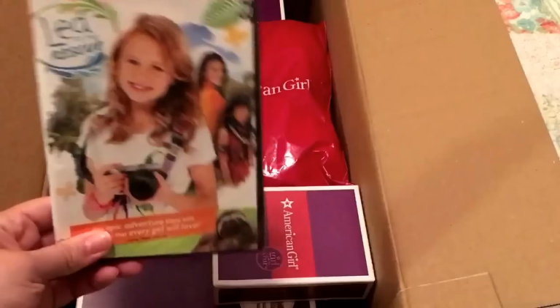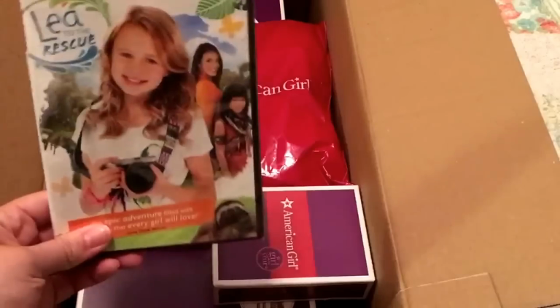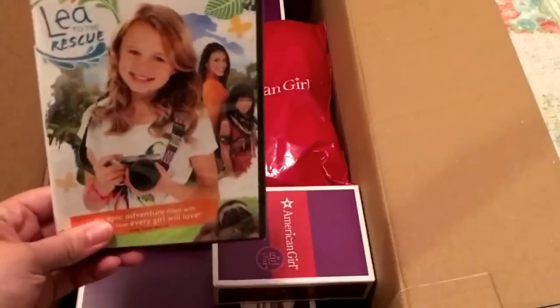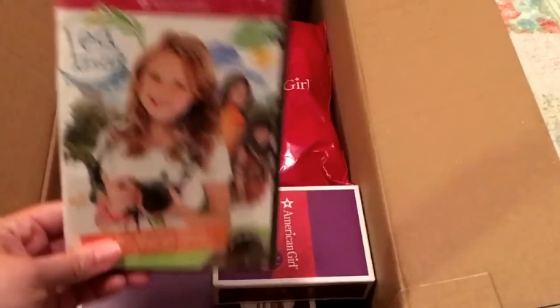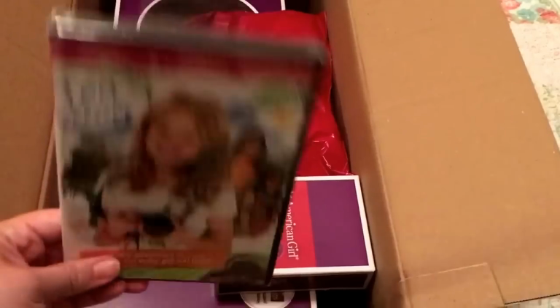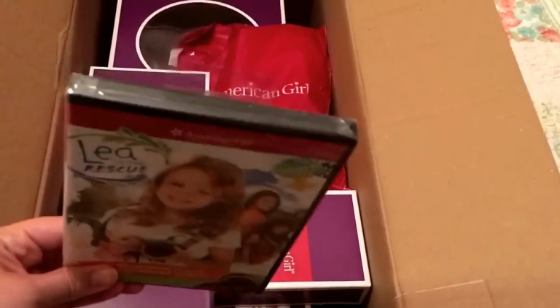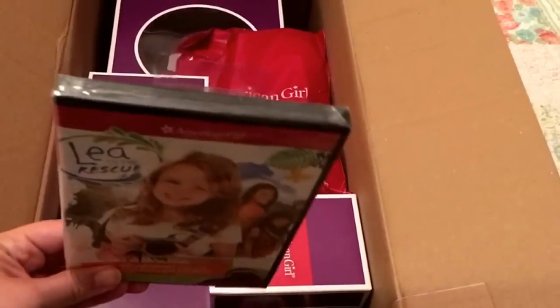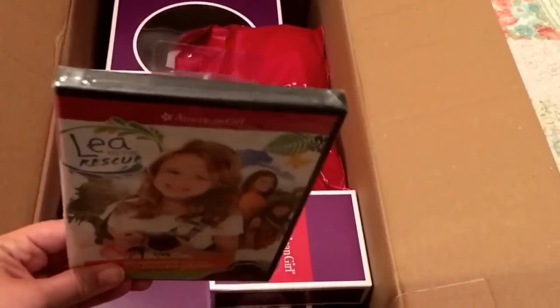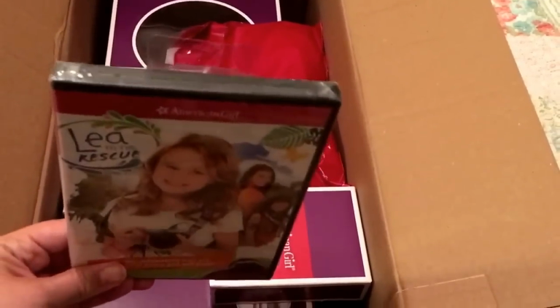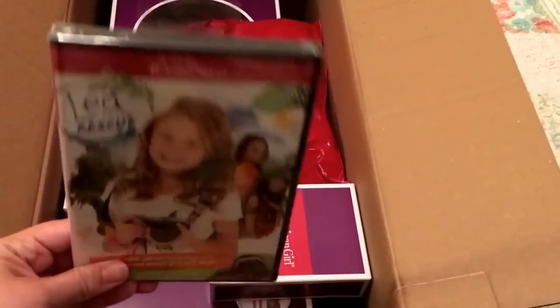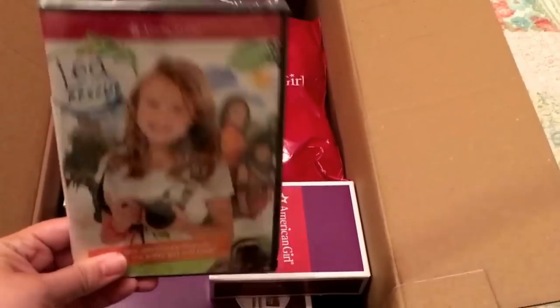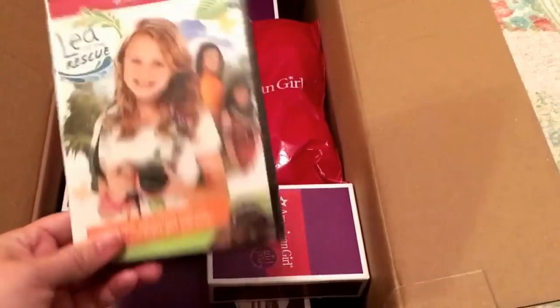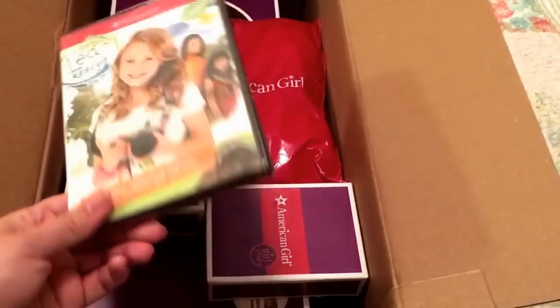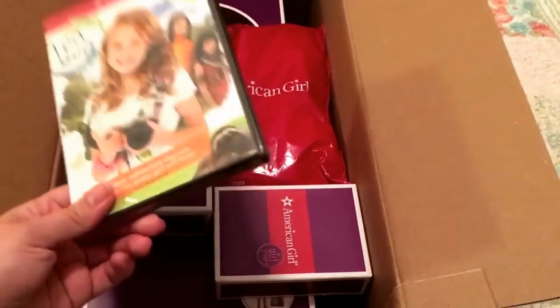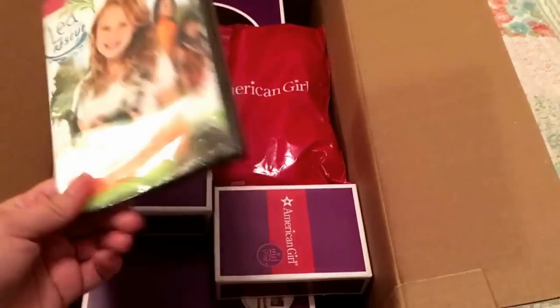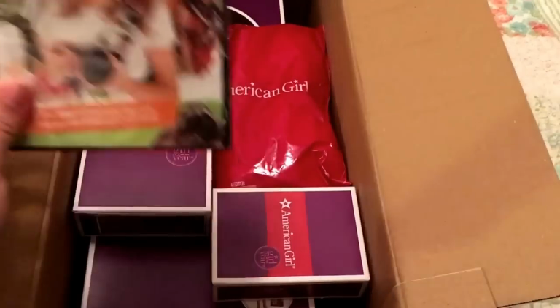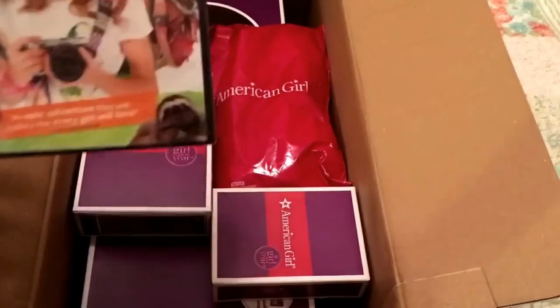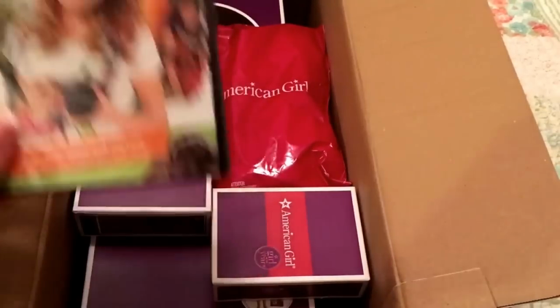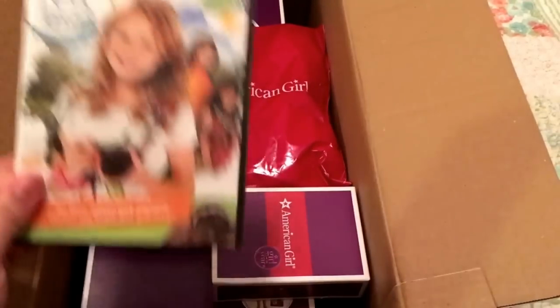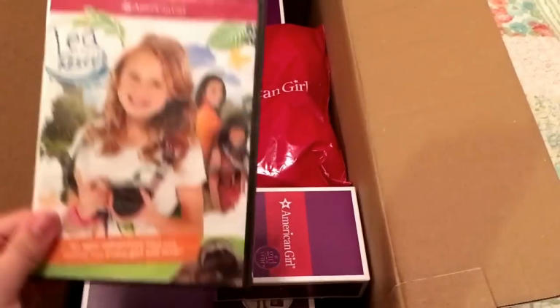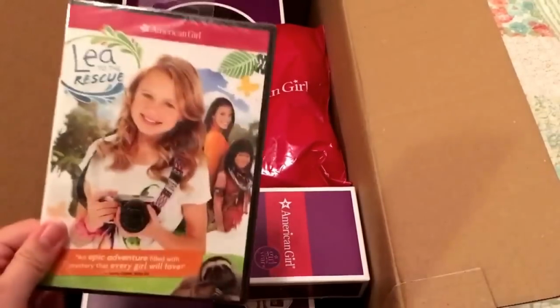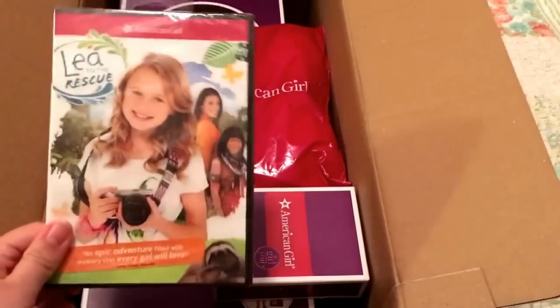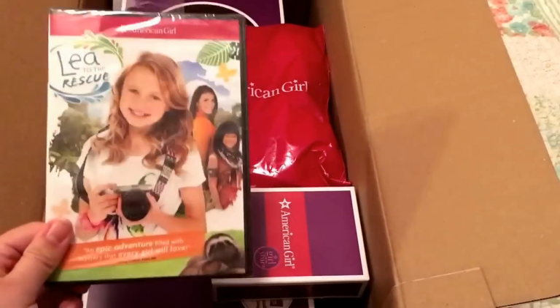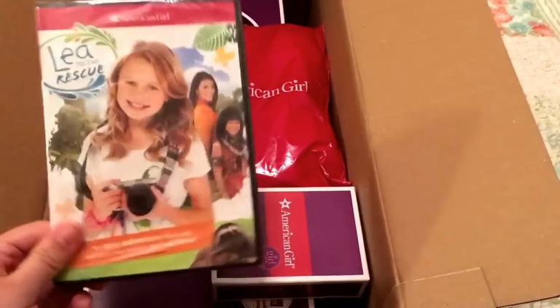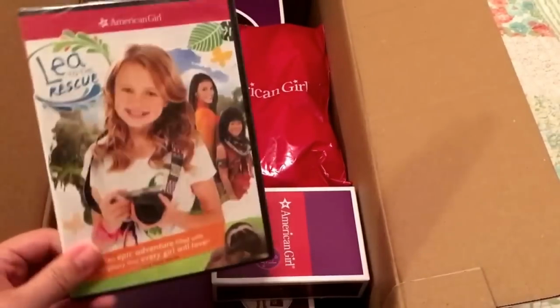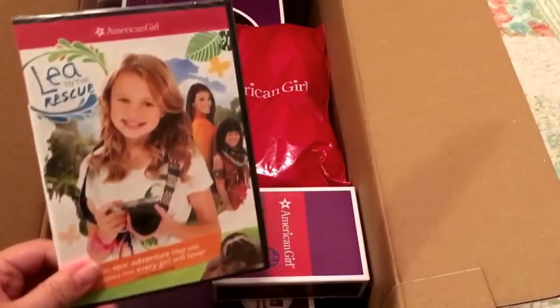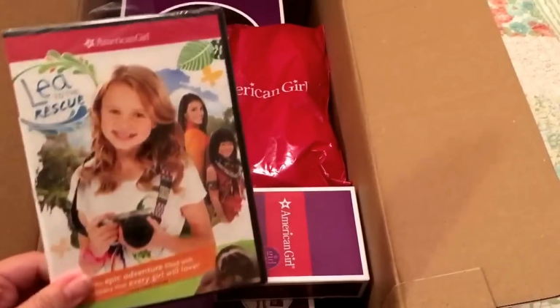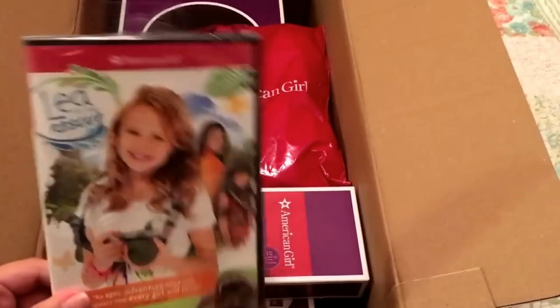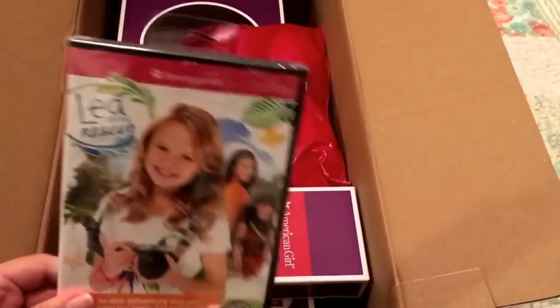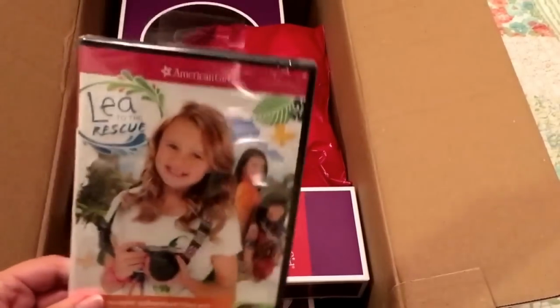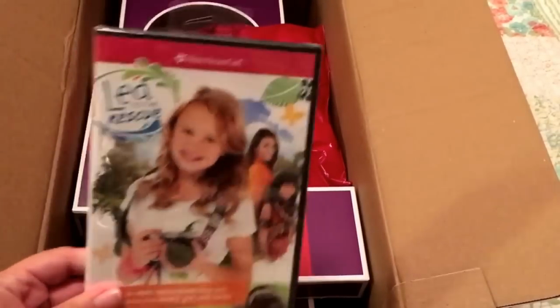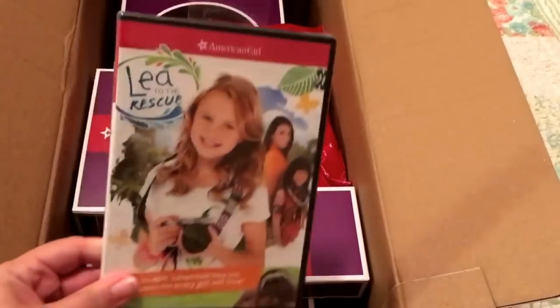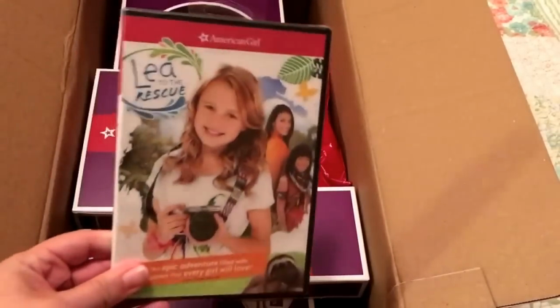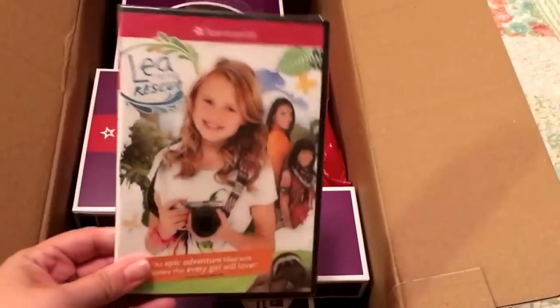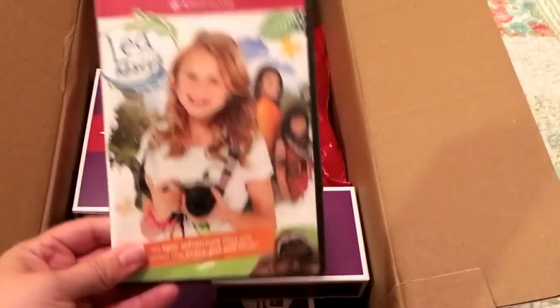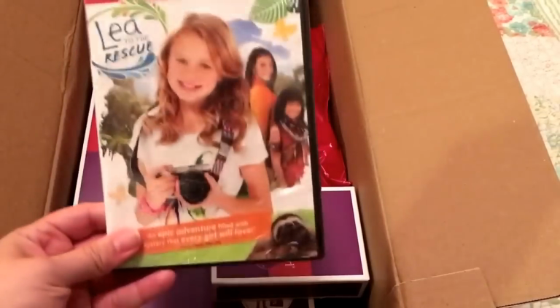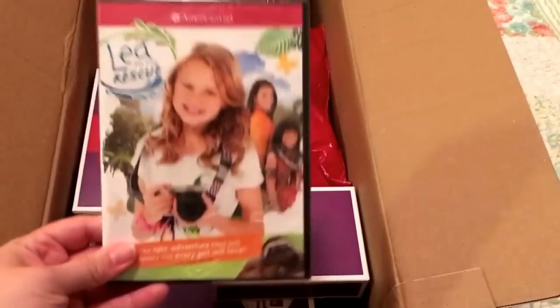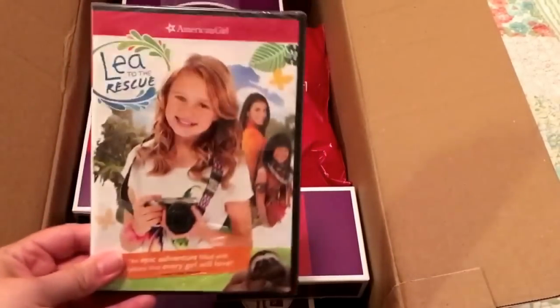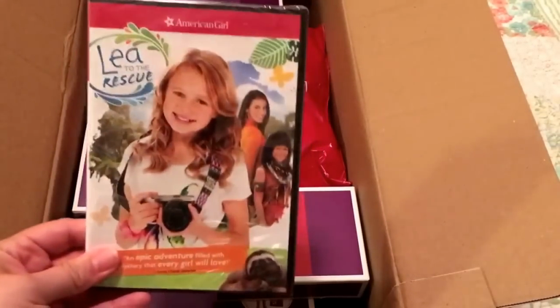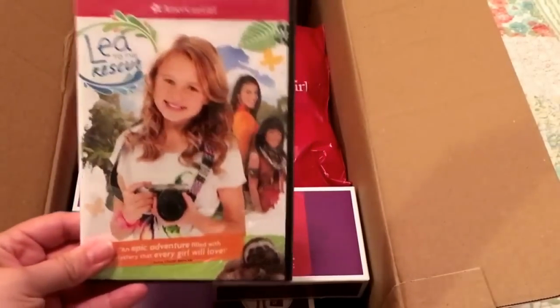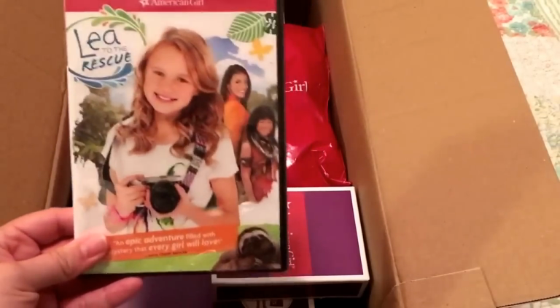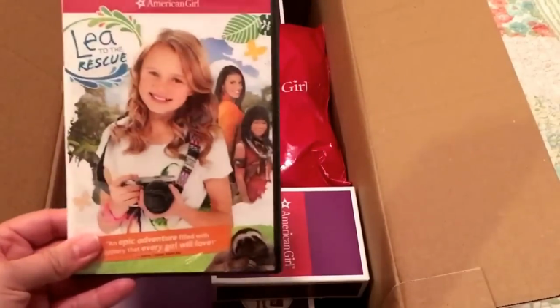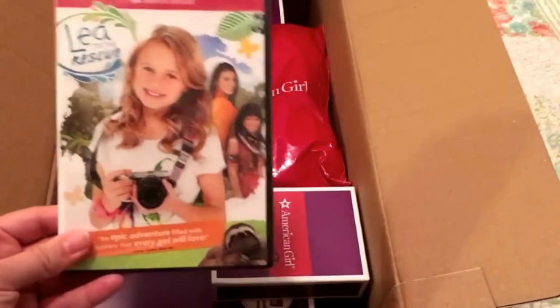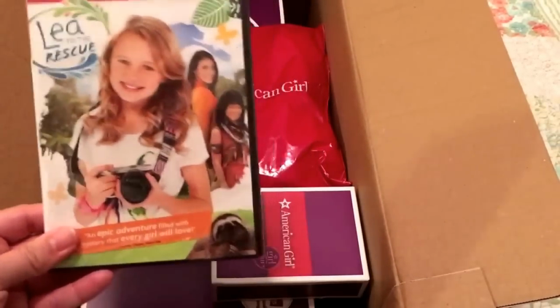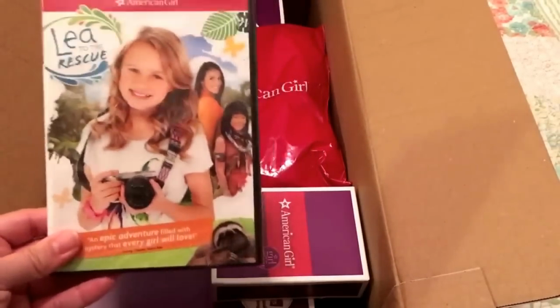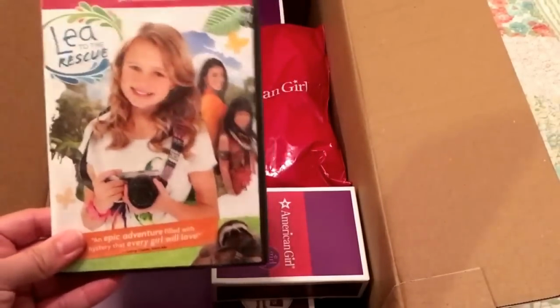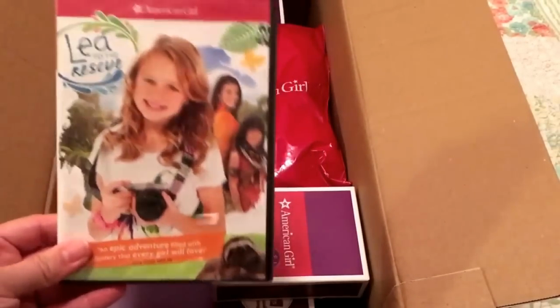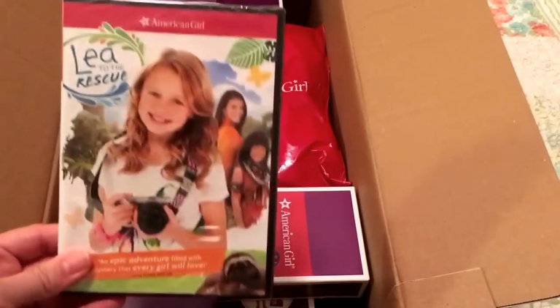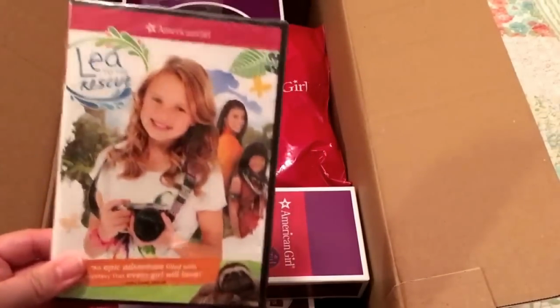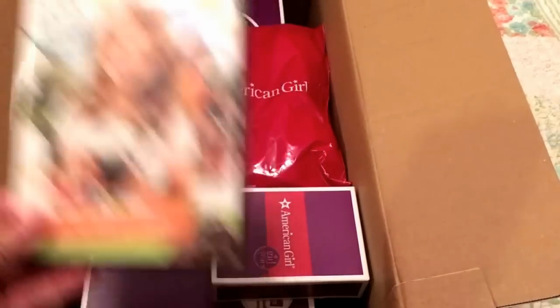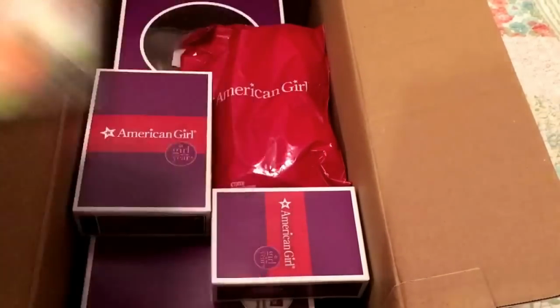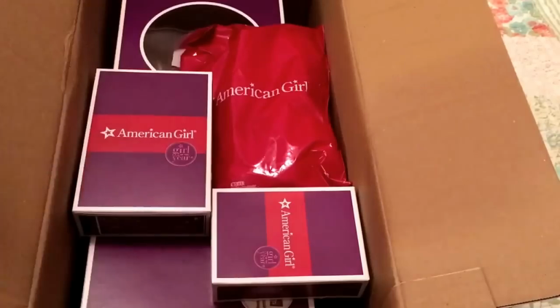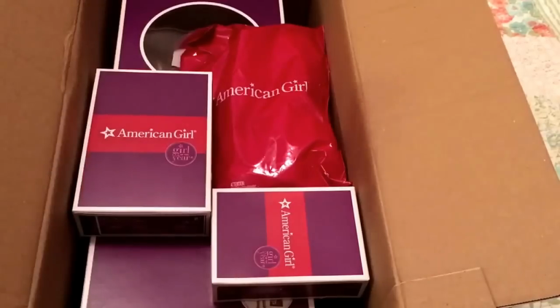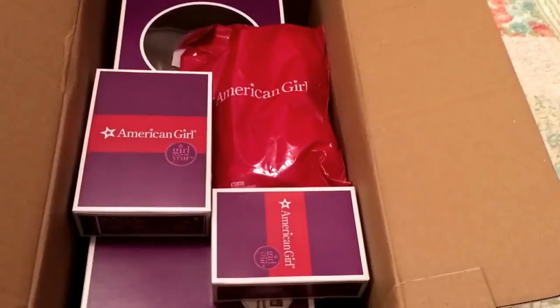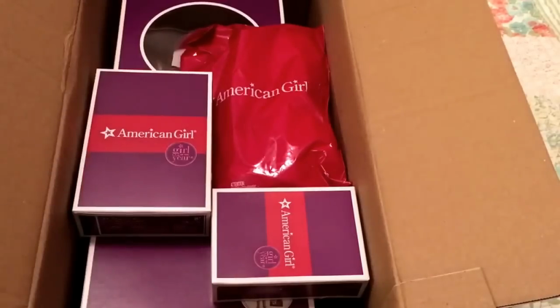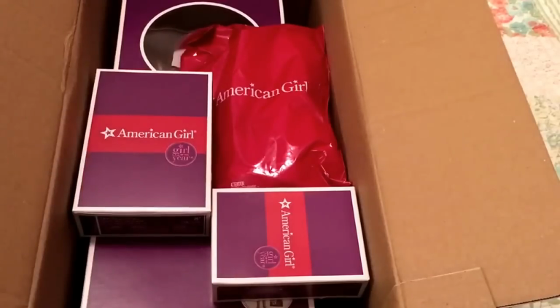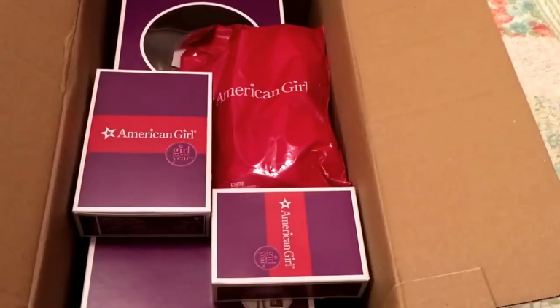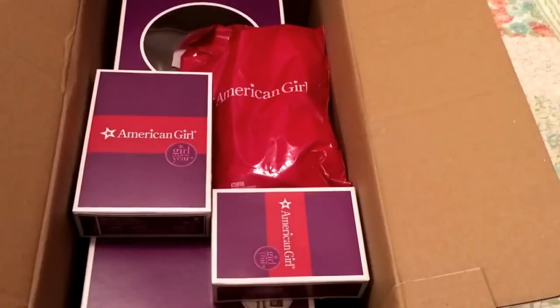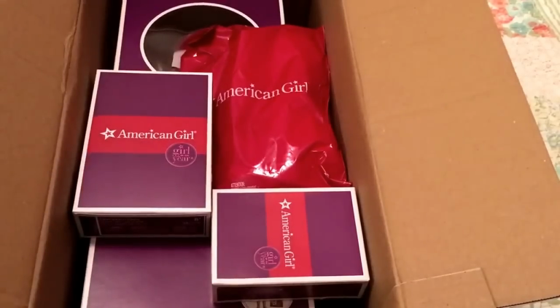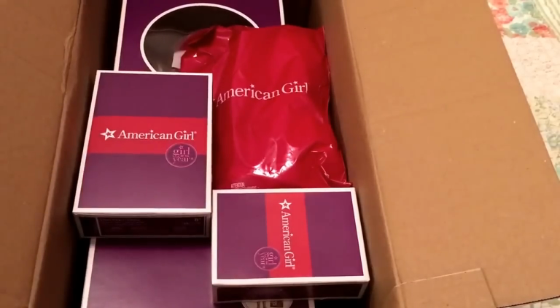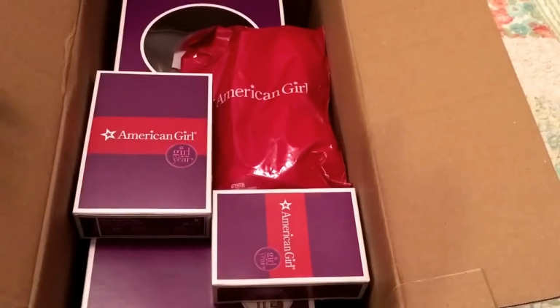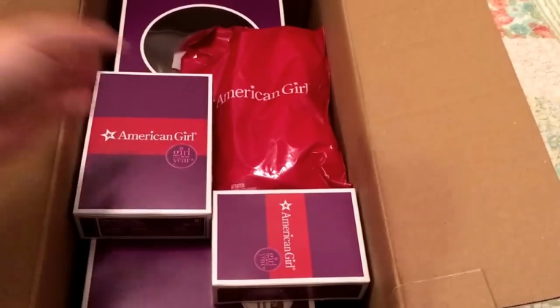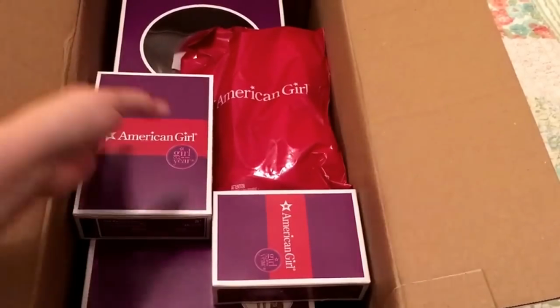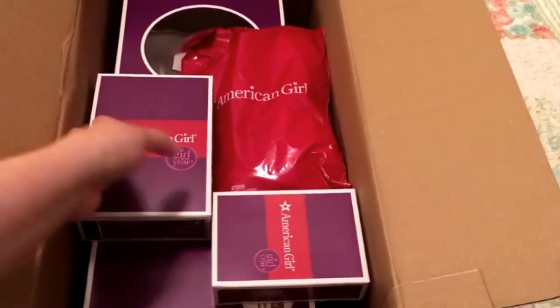I got the DVD. I haven't opened it so that you guys would see me open it first. Here's her DVD — I'm looking forward to taking a peek at that.